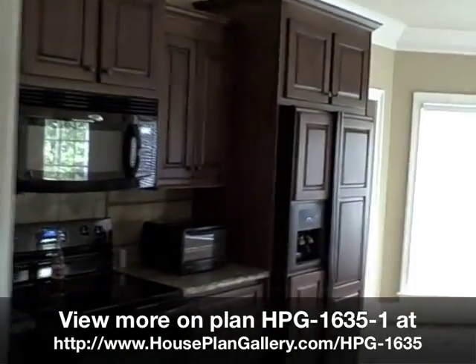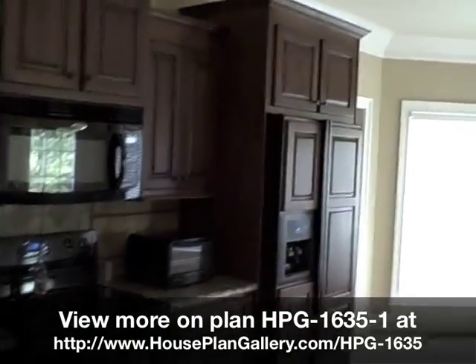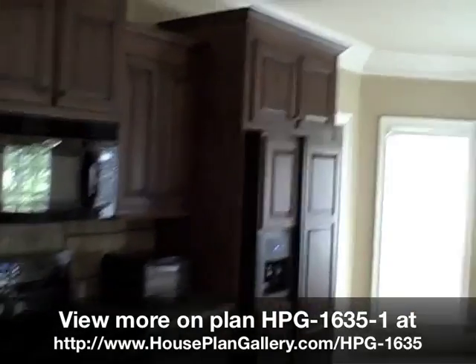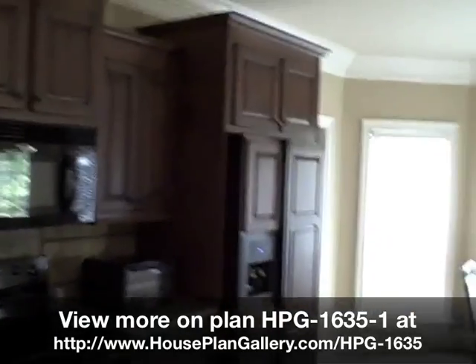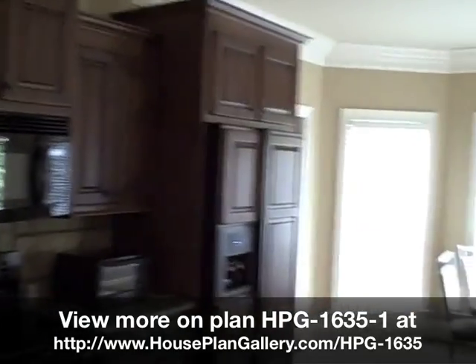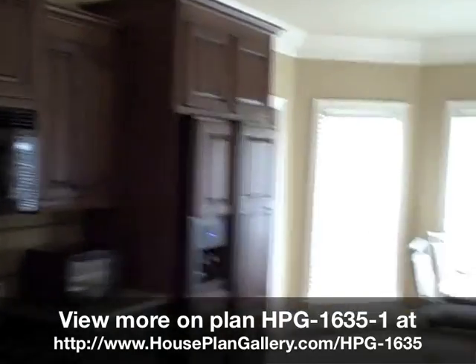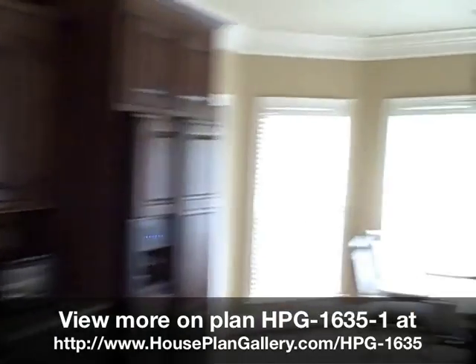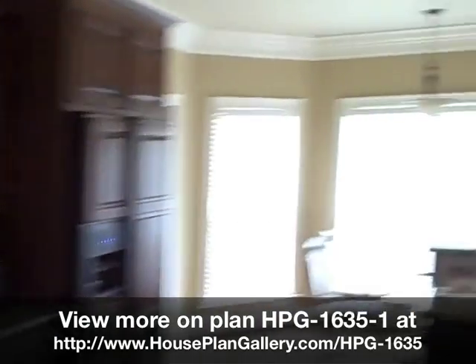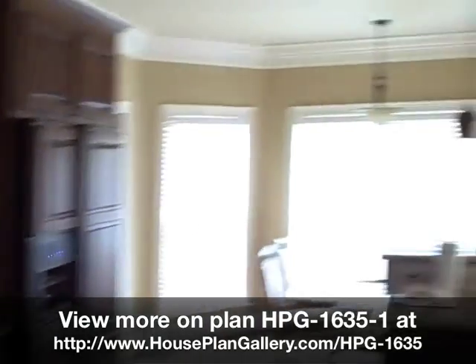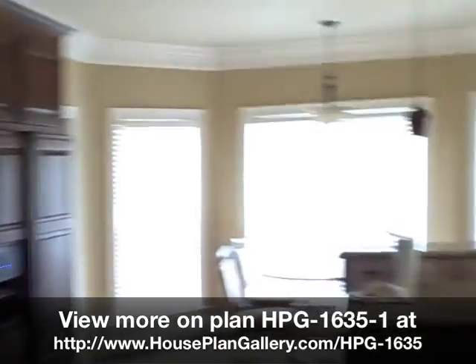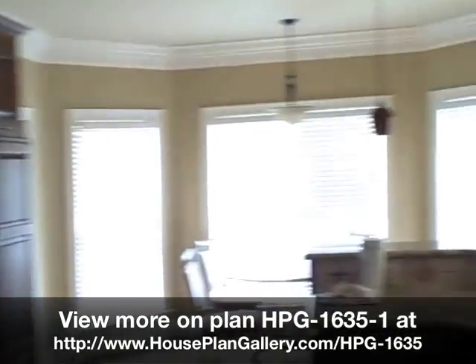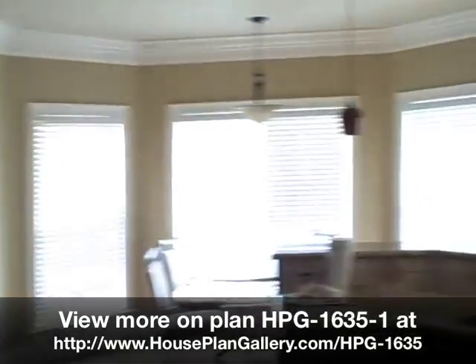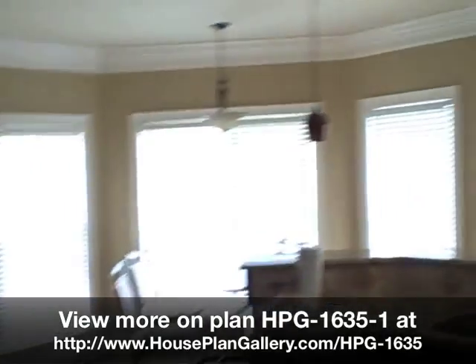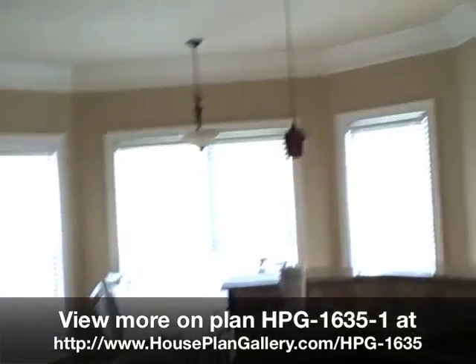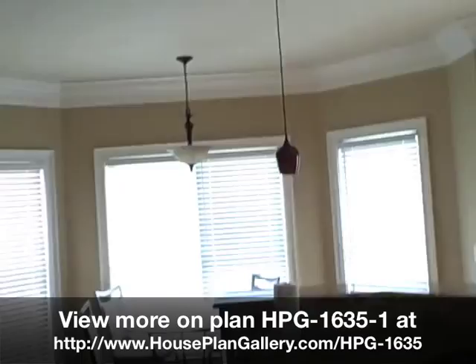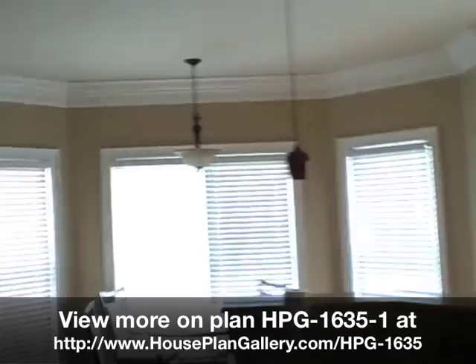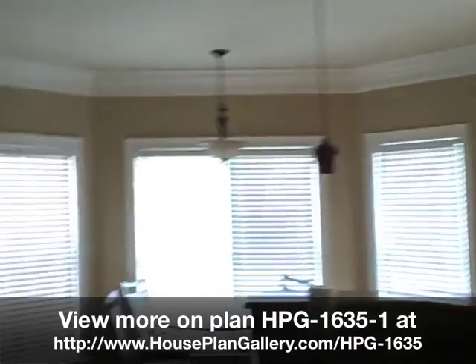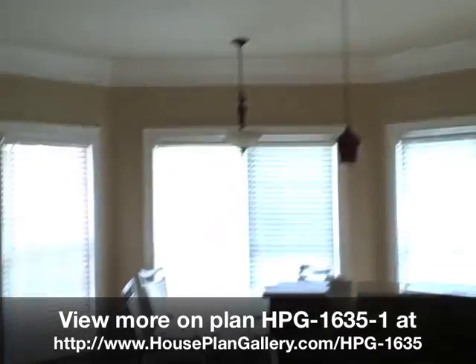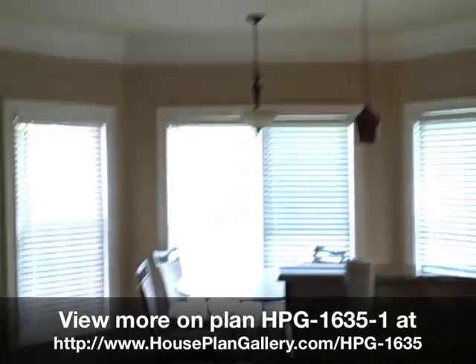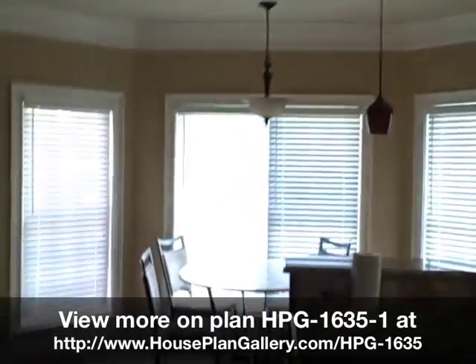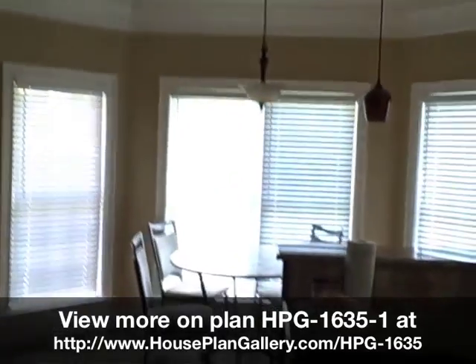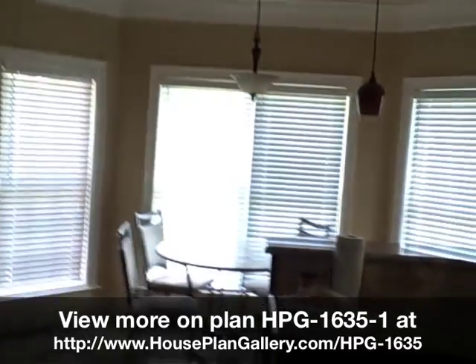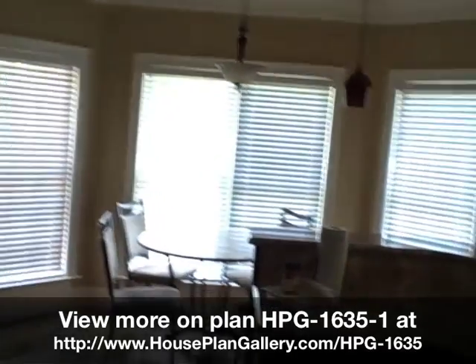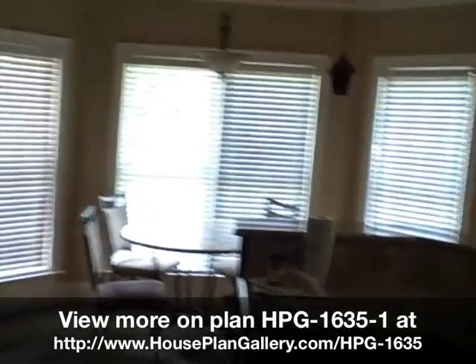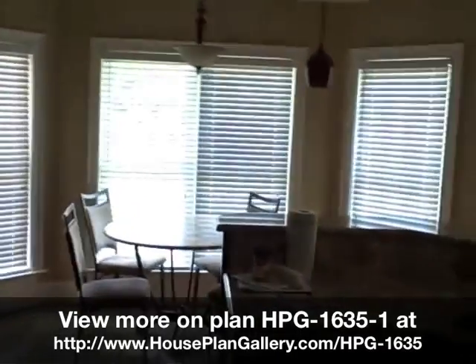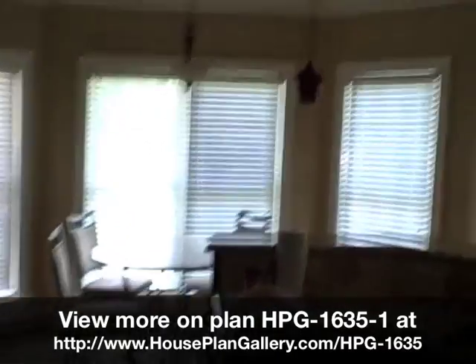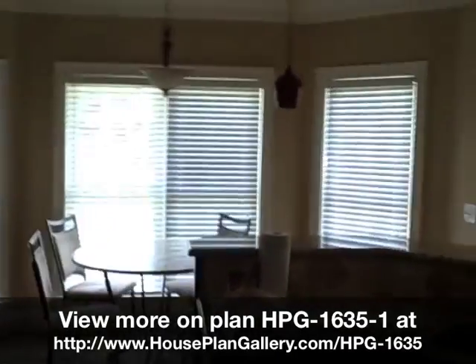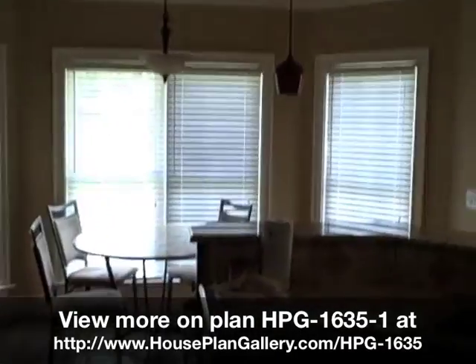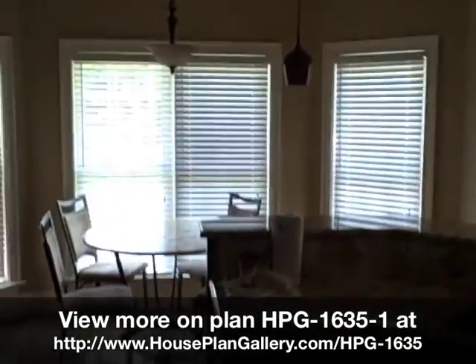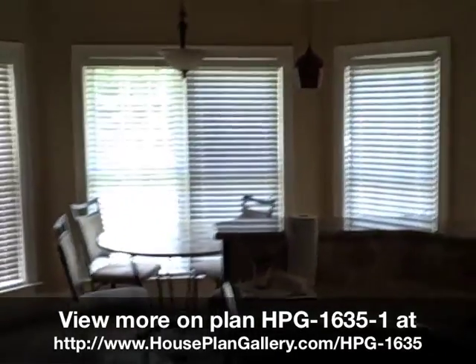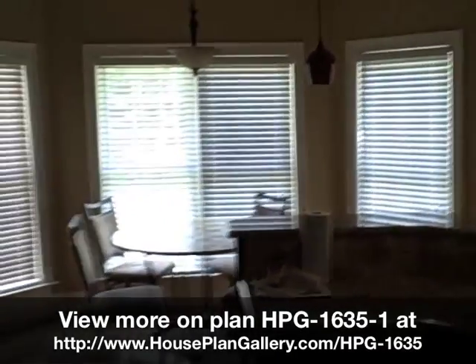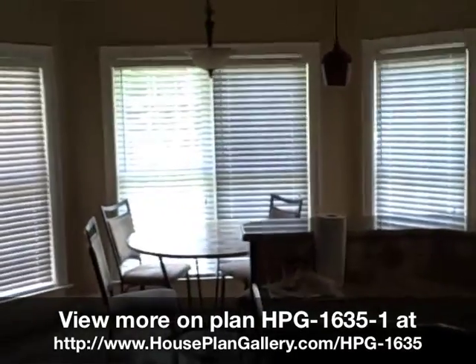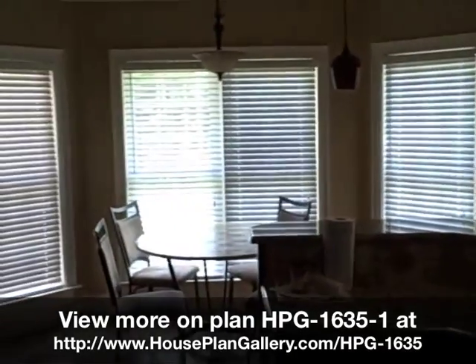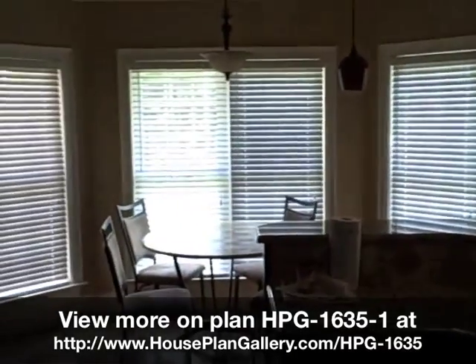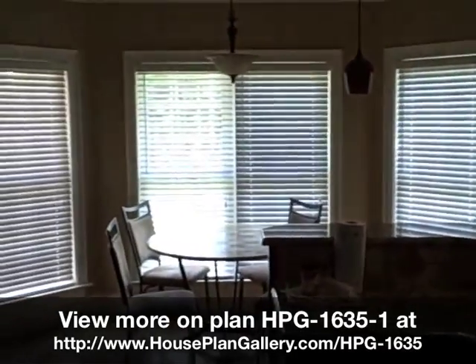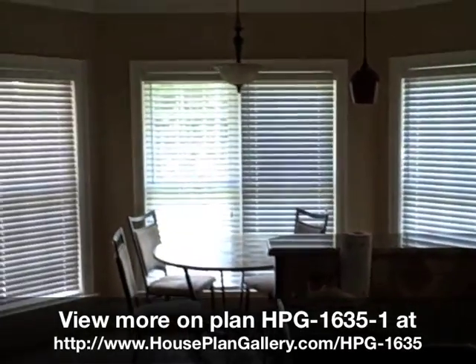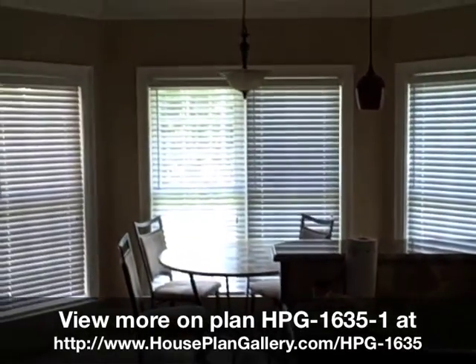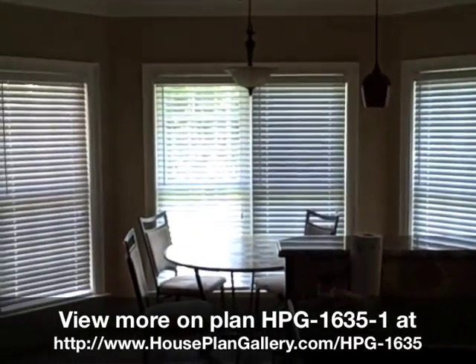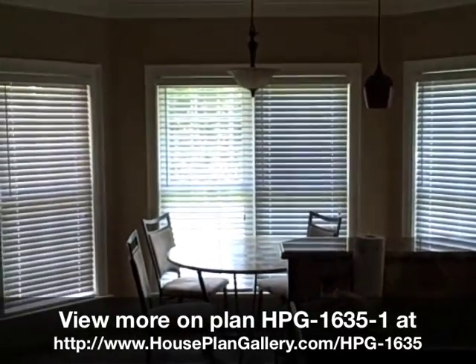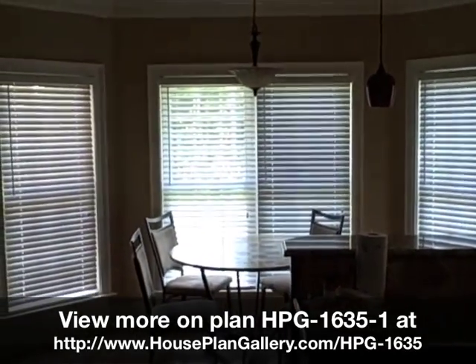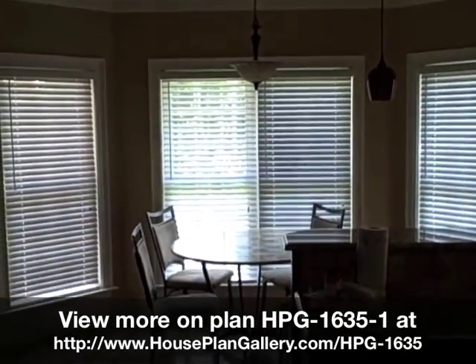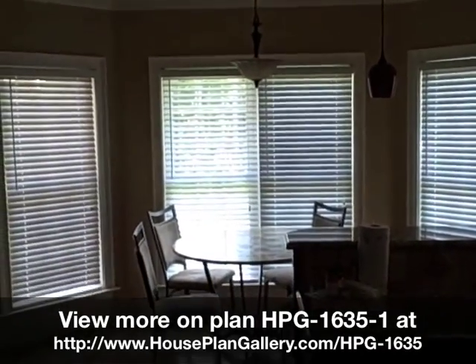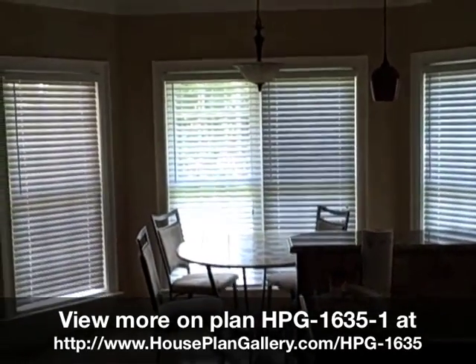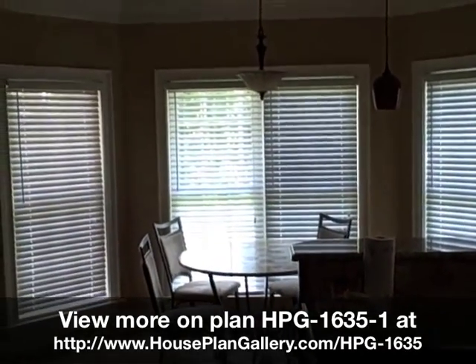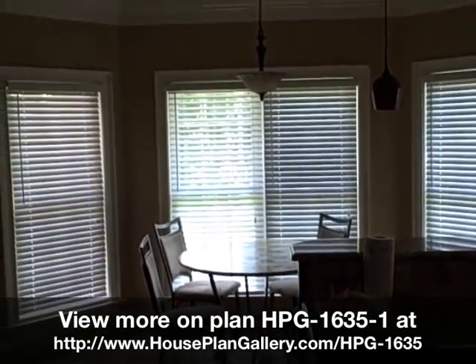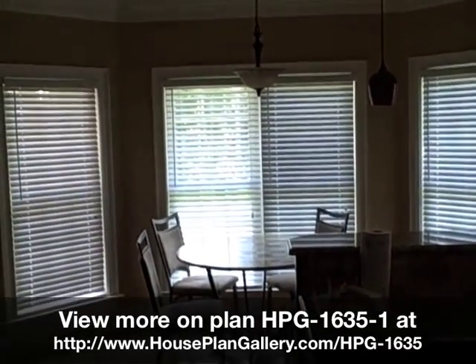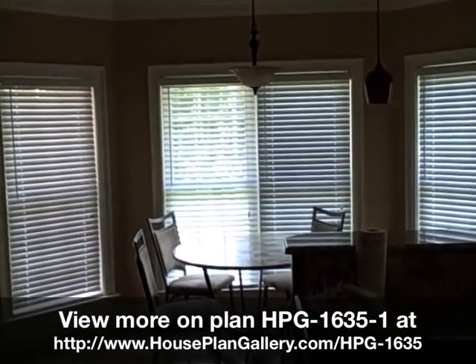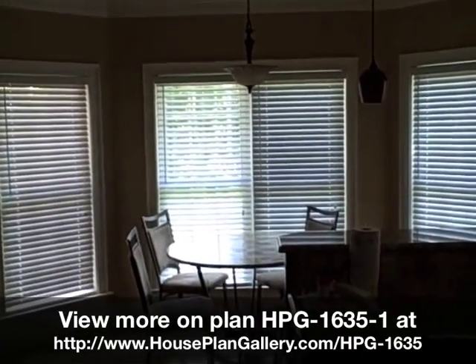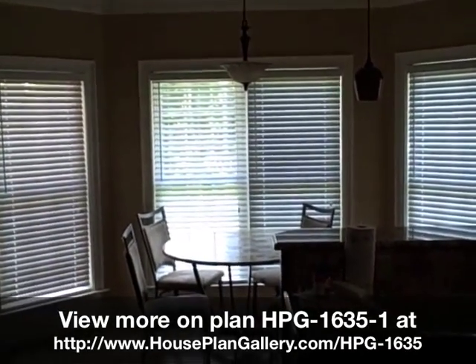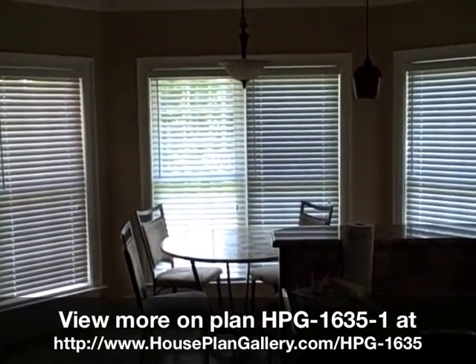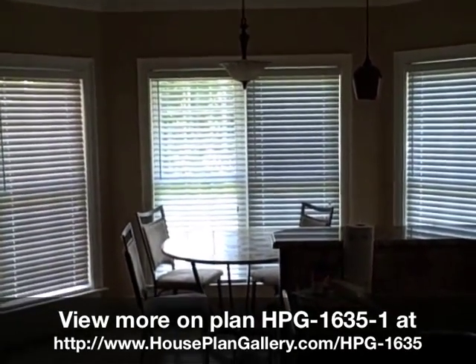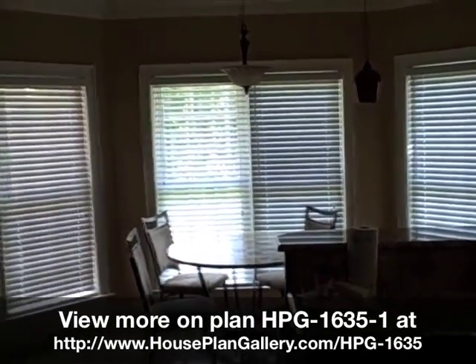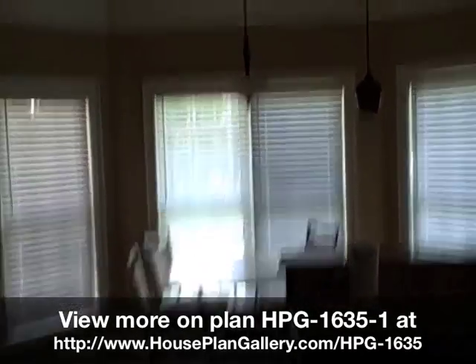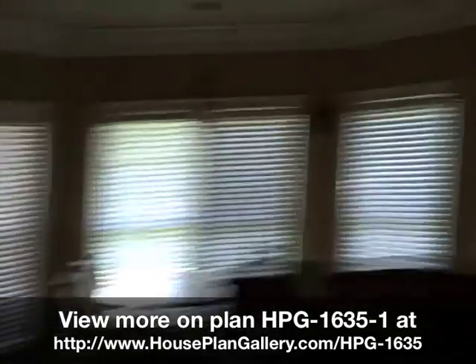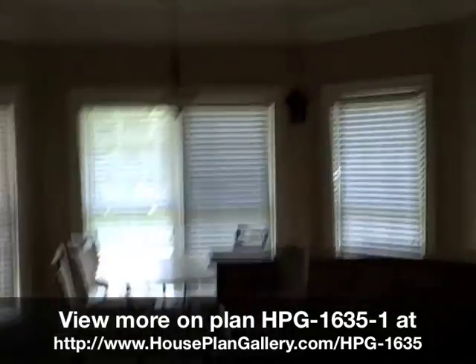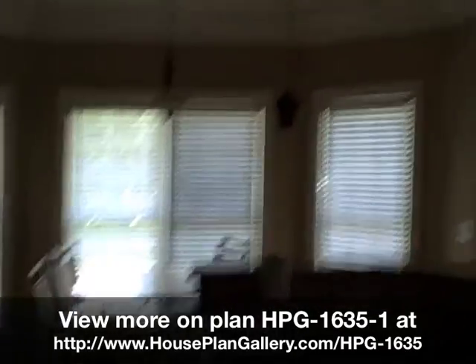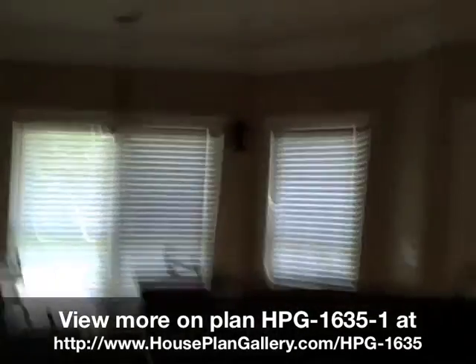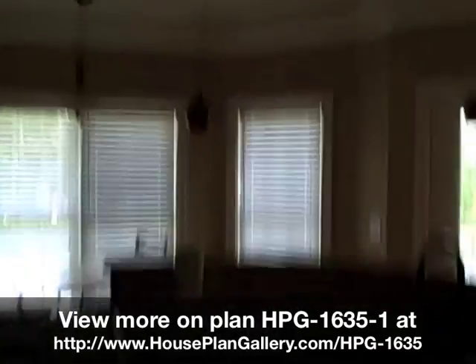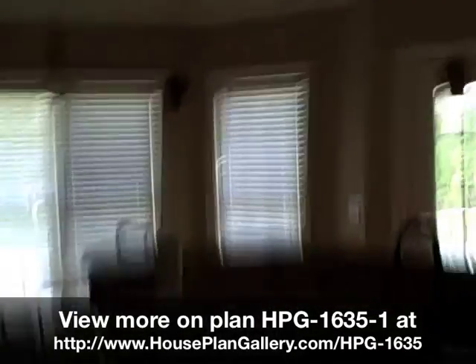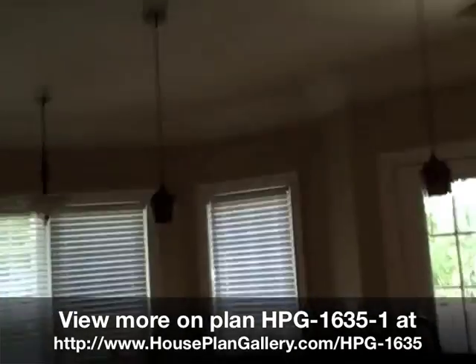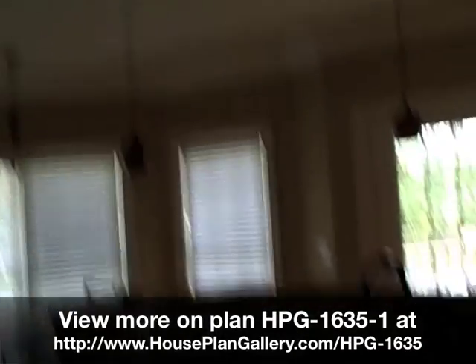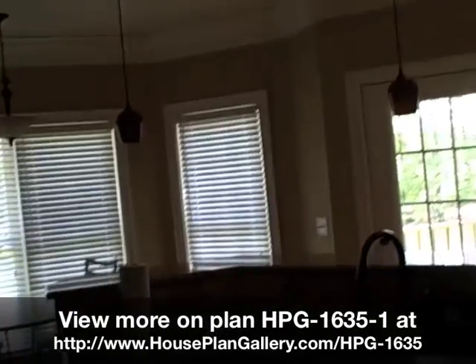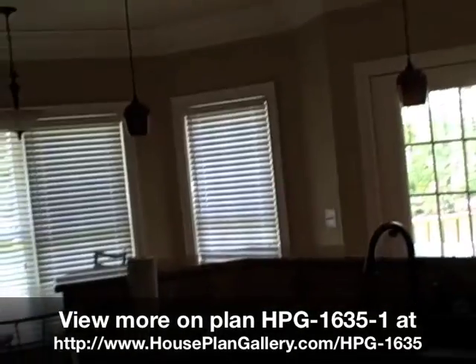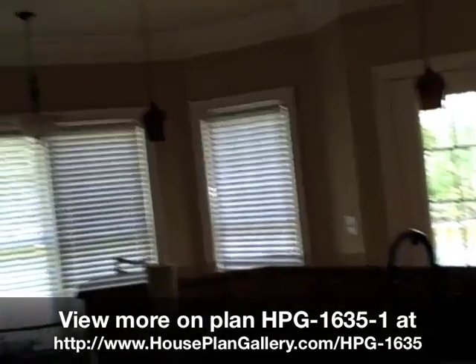We actually made this kitchen two feet wider — that bay window is eight feet instead of six feet.